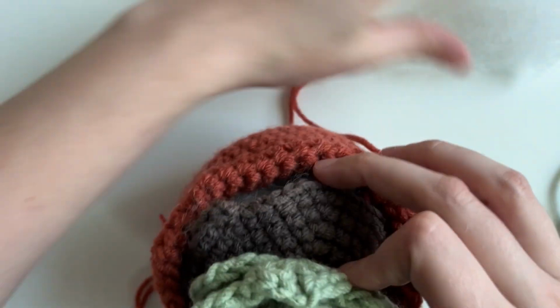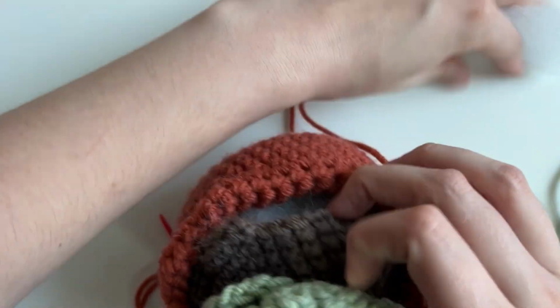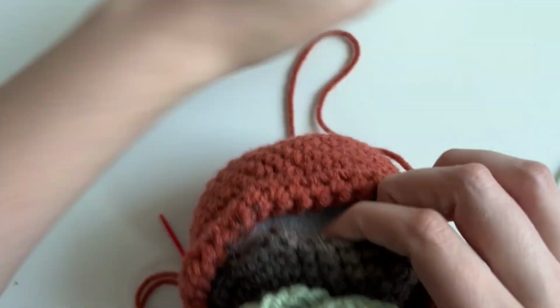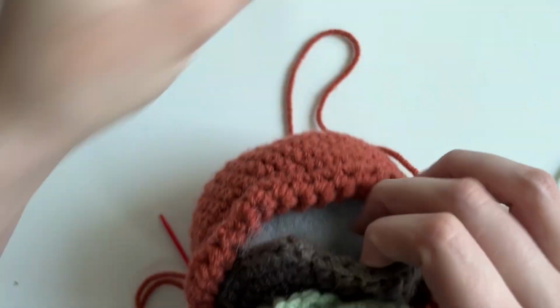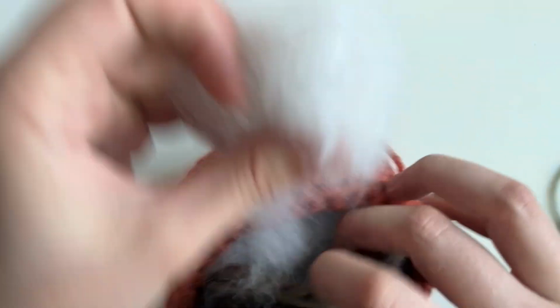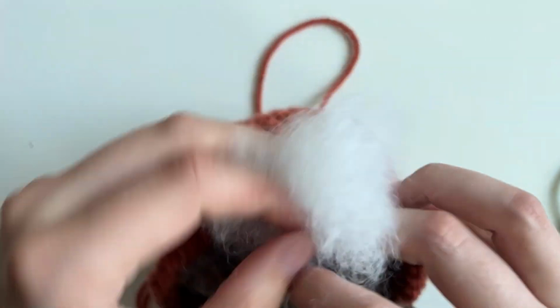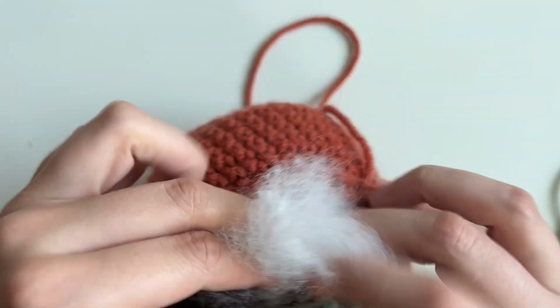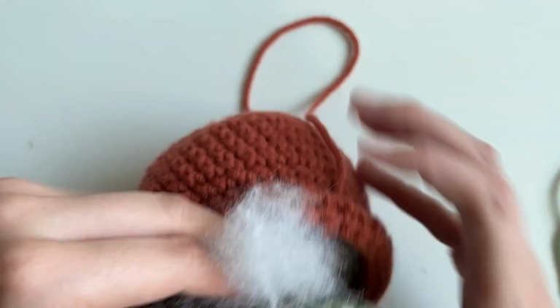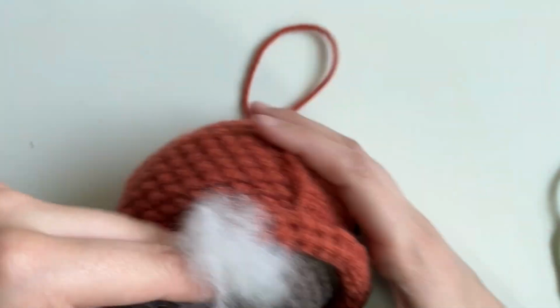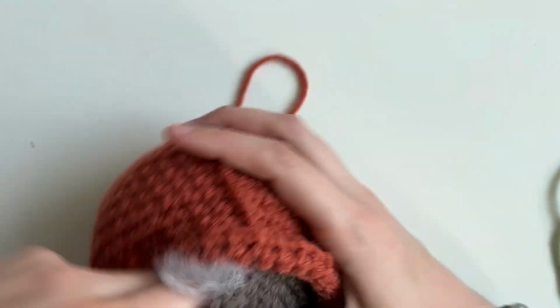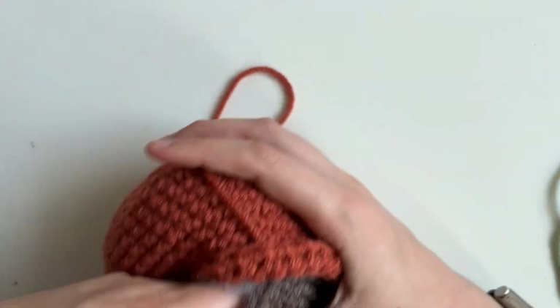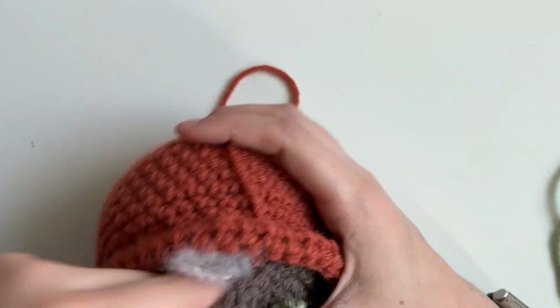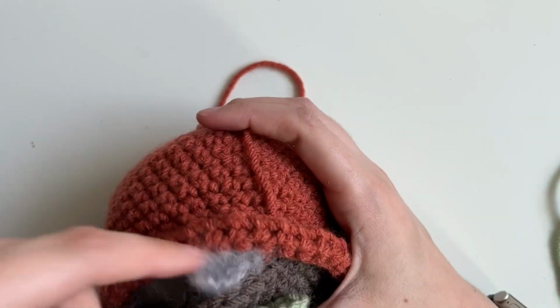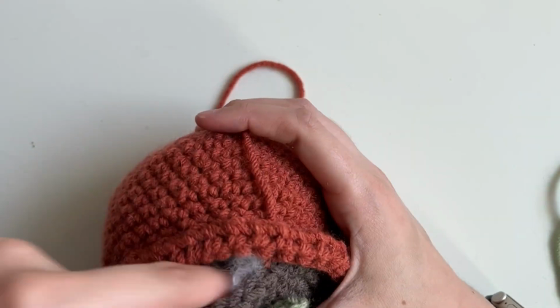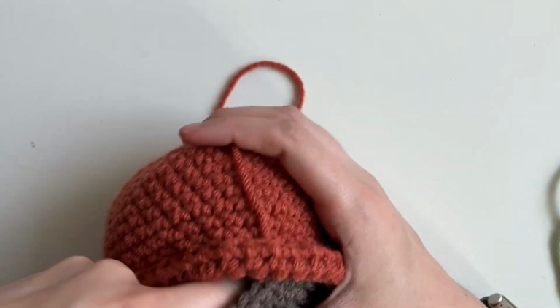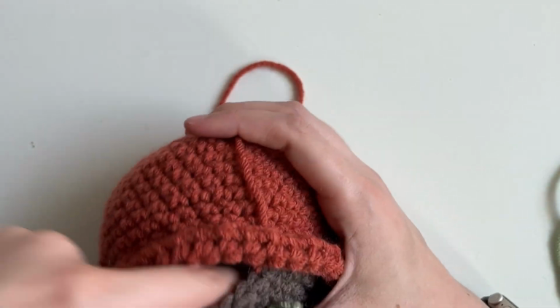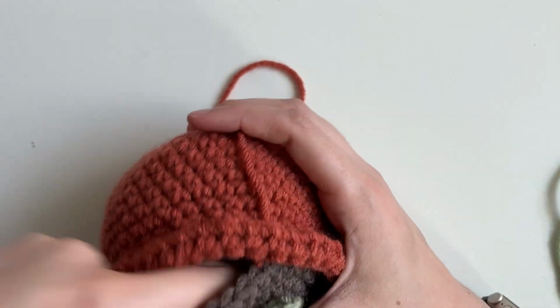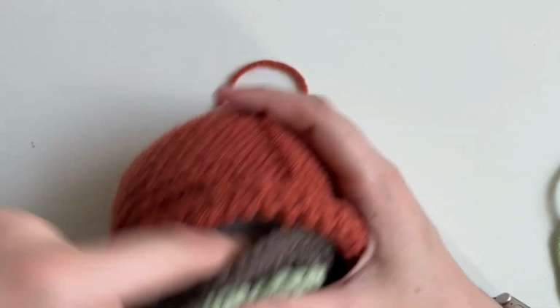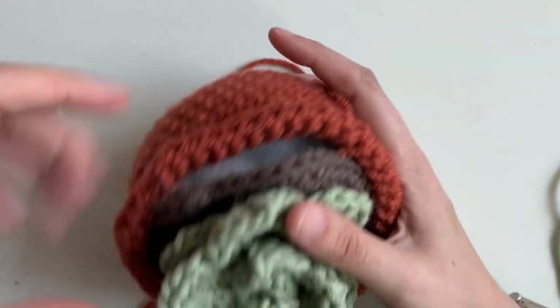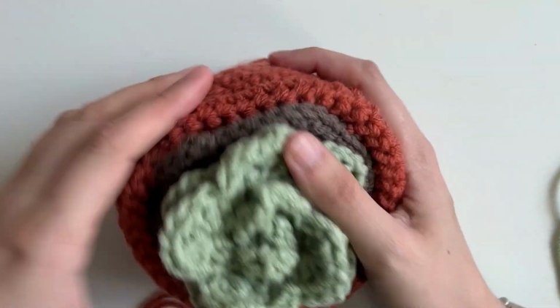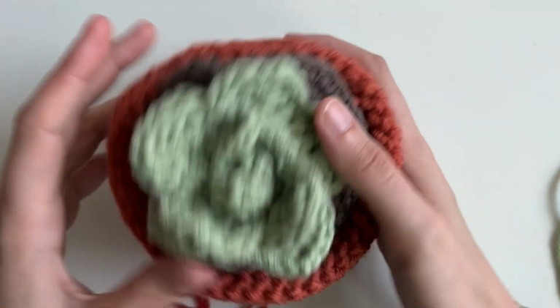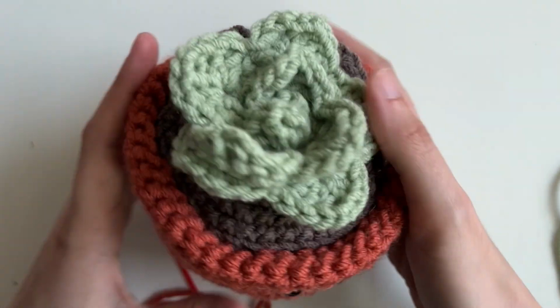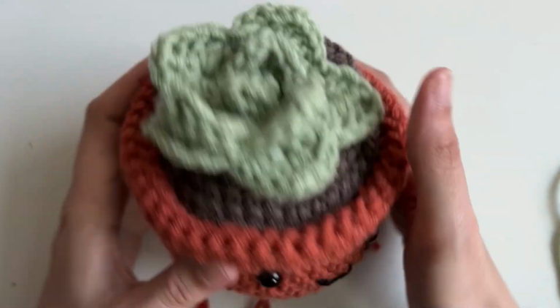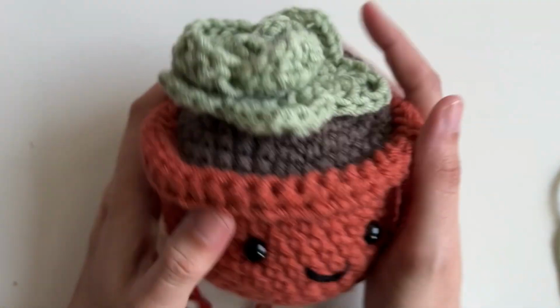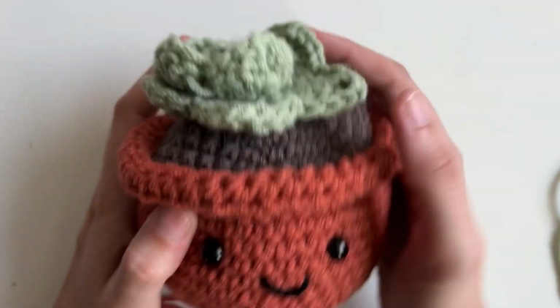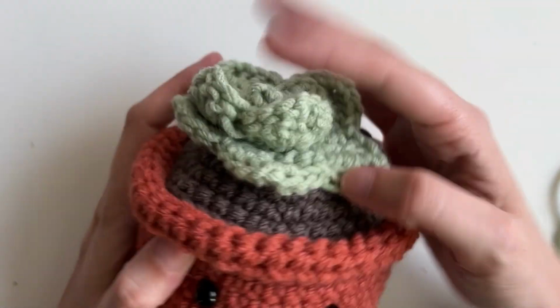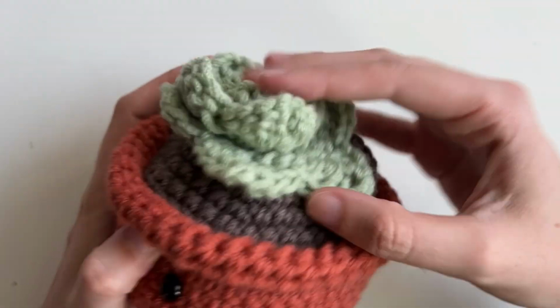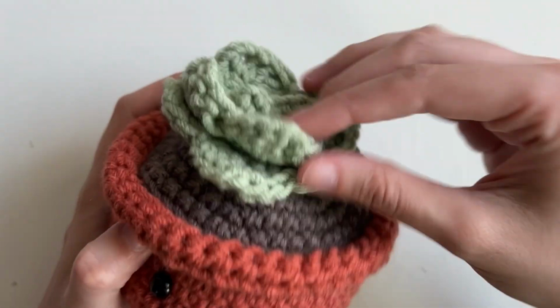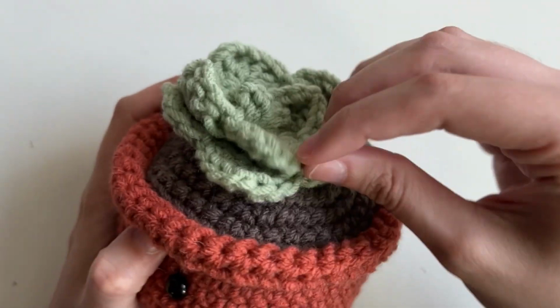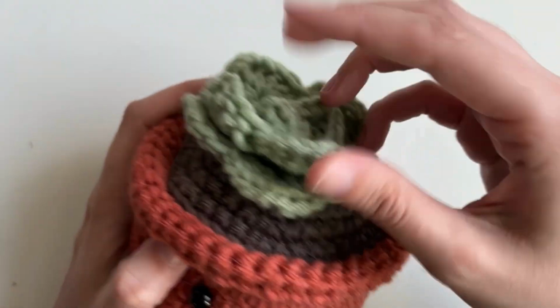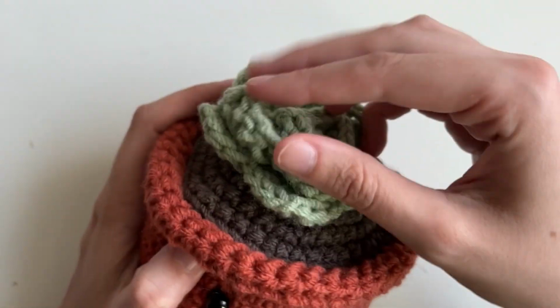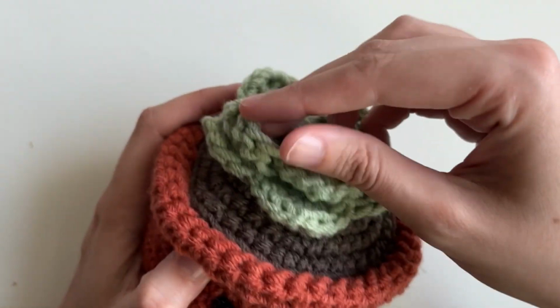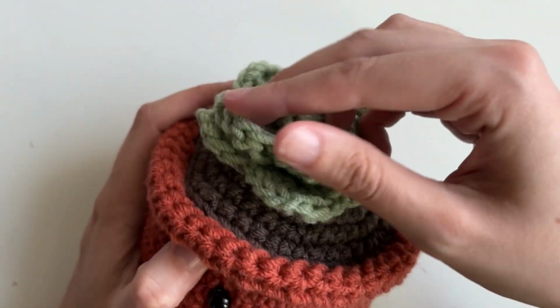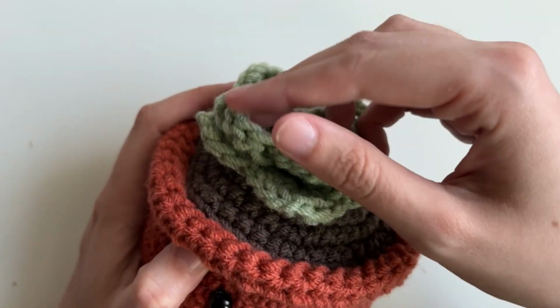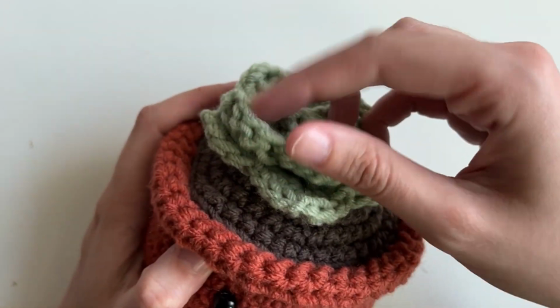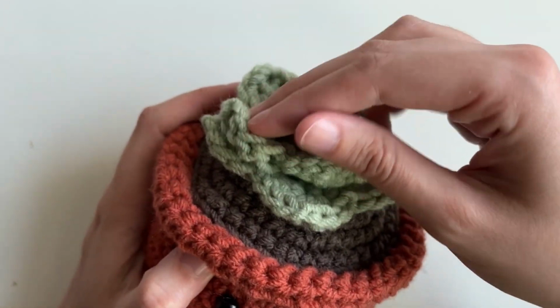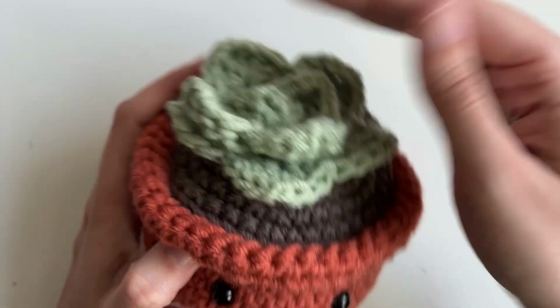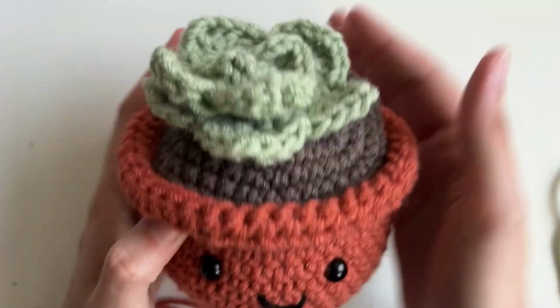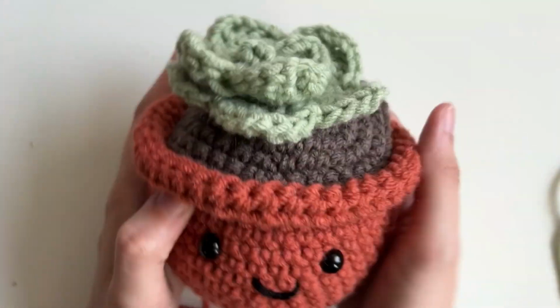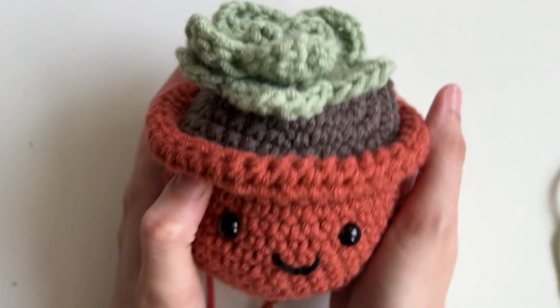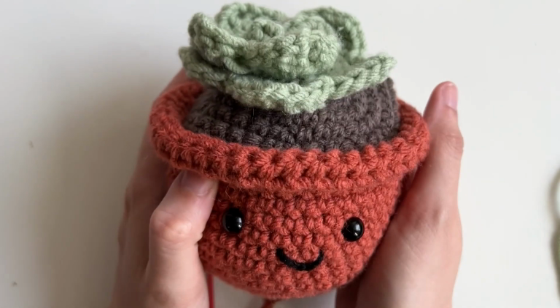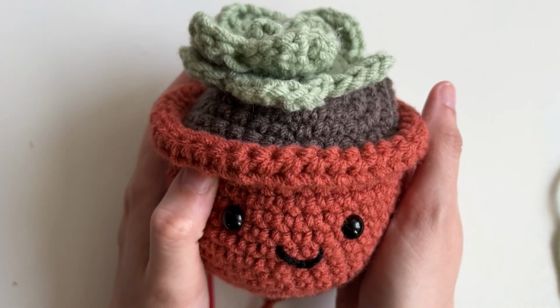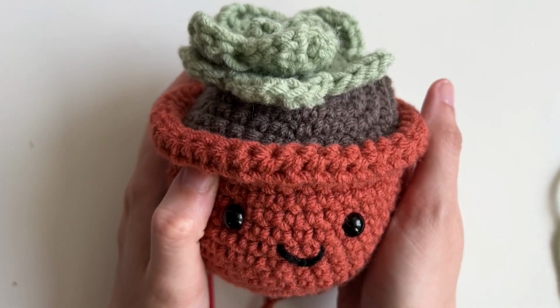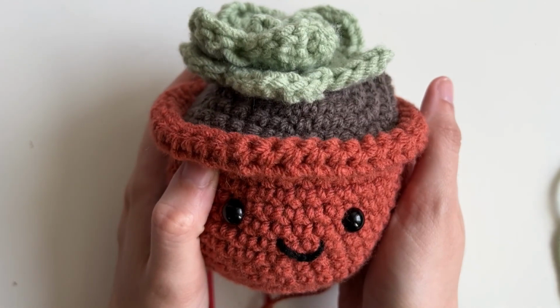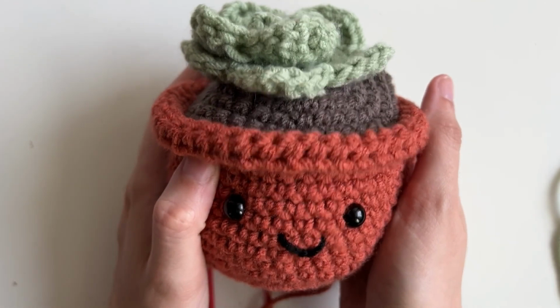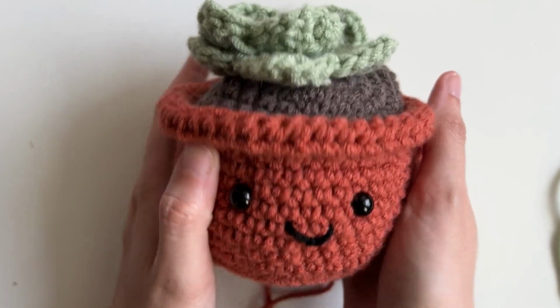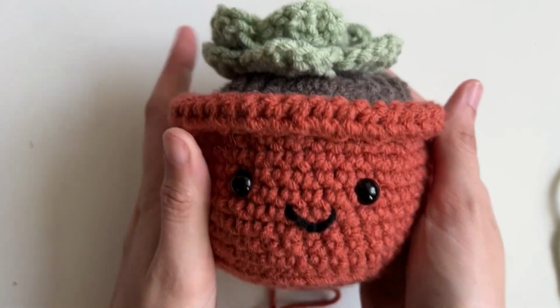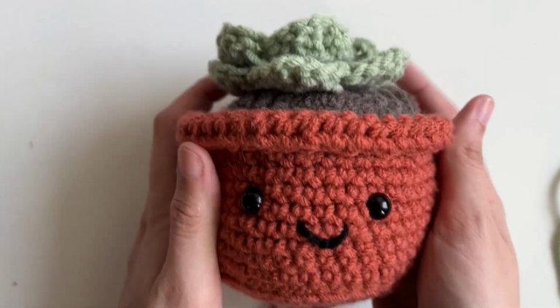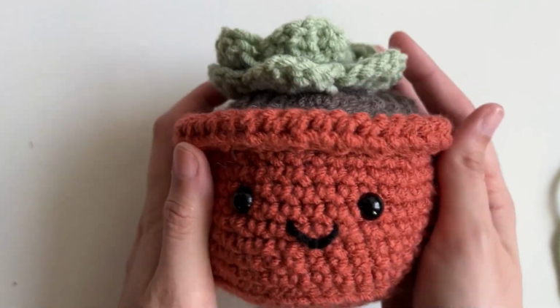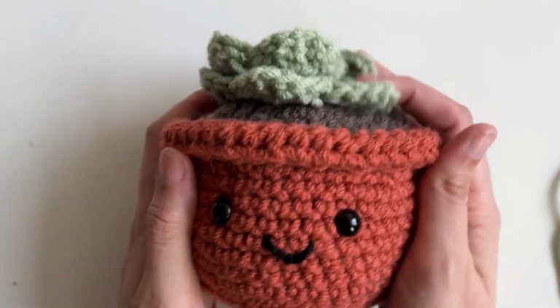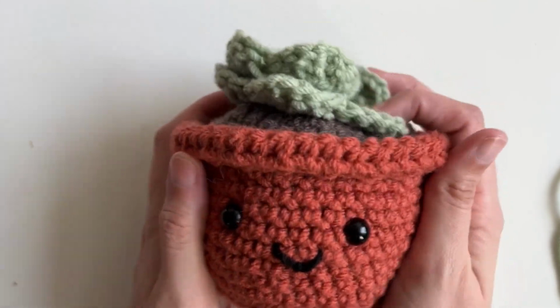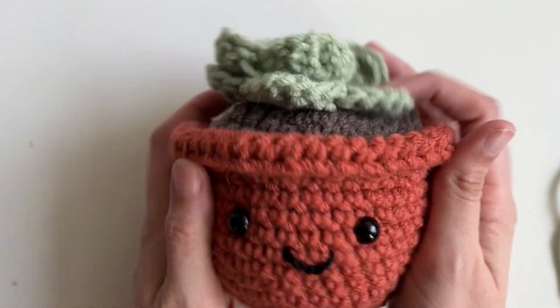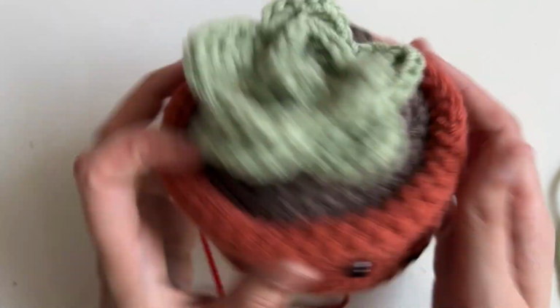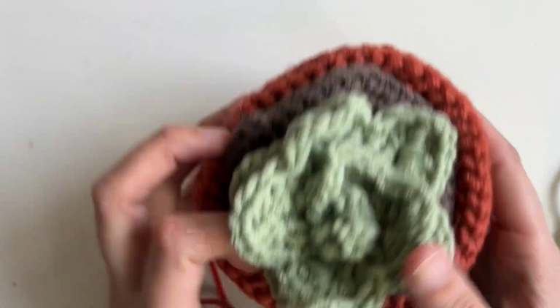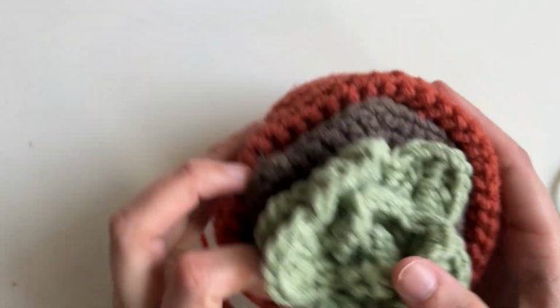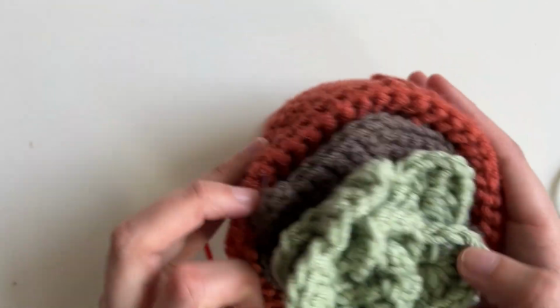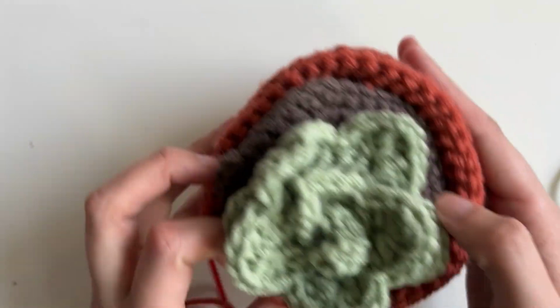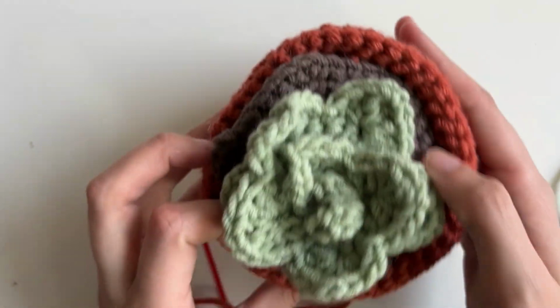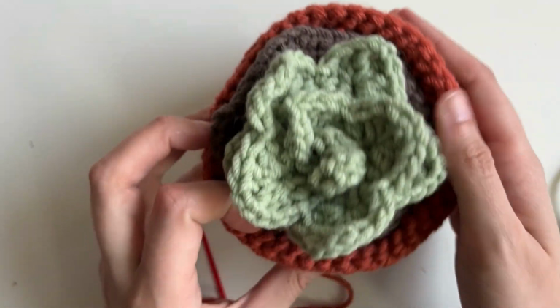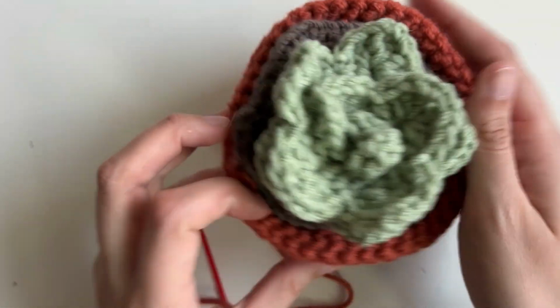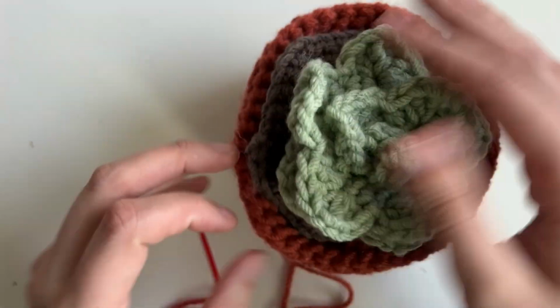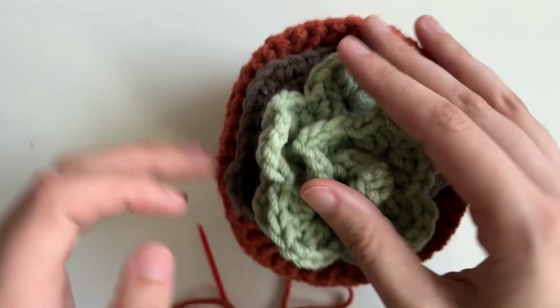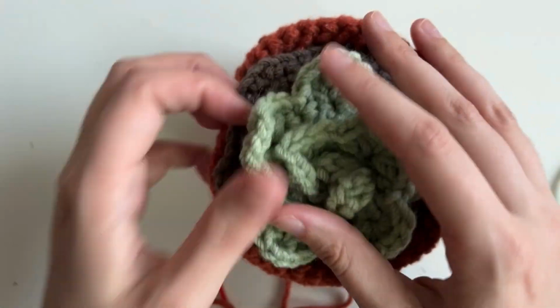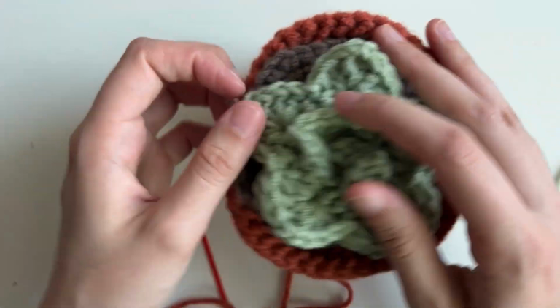Going around the edges again, putting some right on top. He's looking real cute.